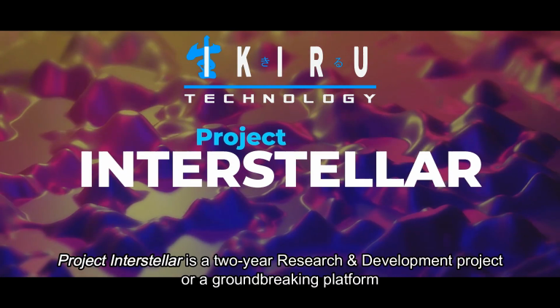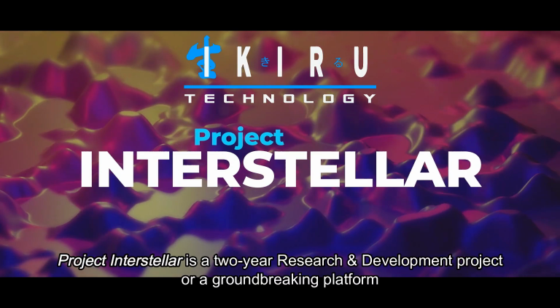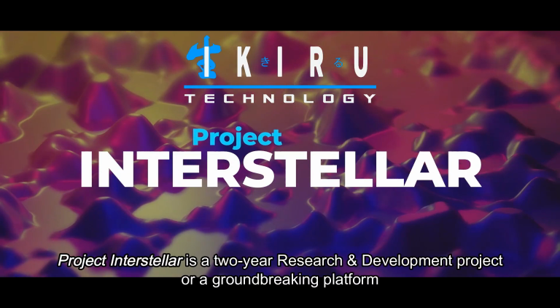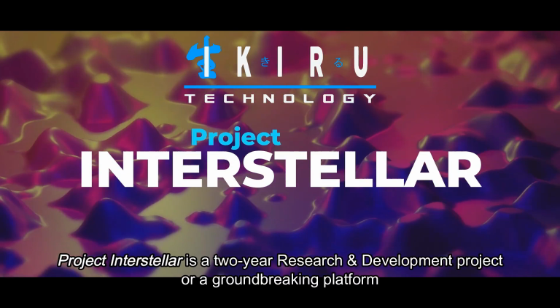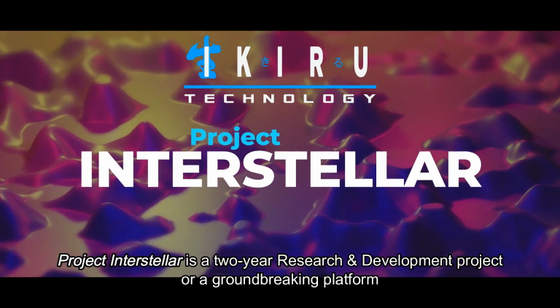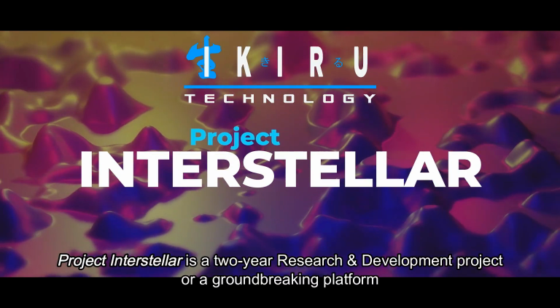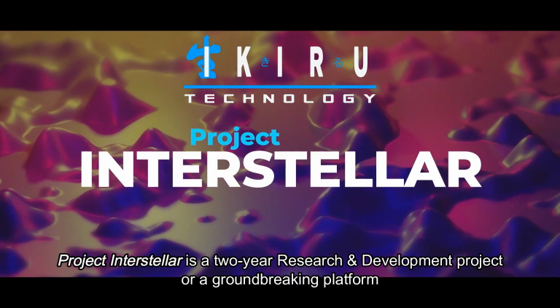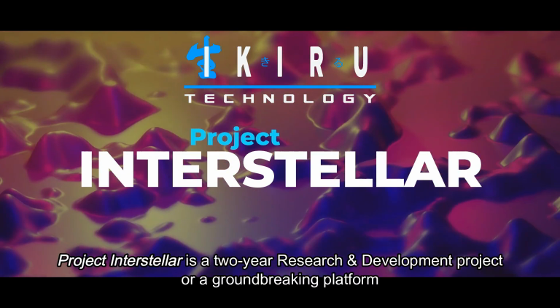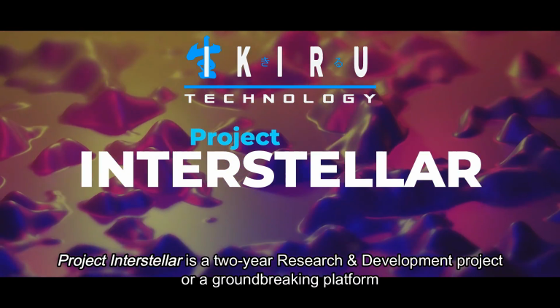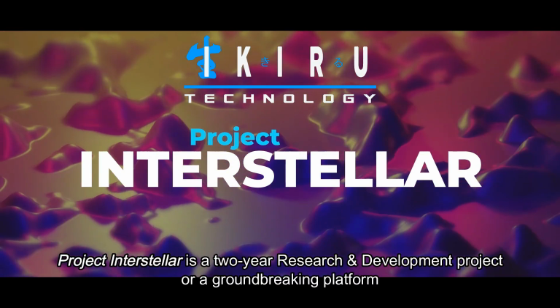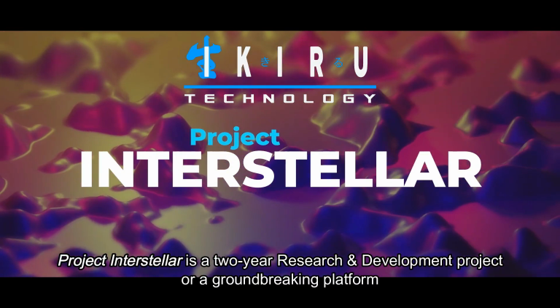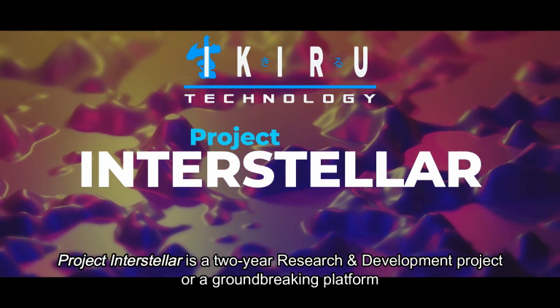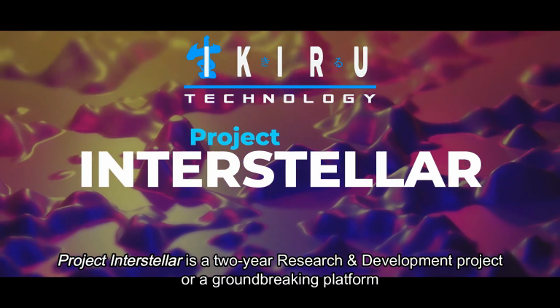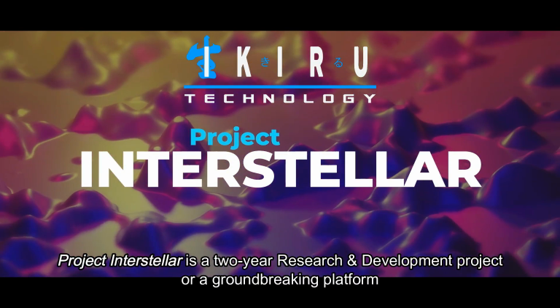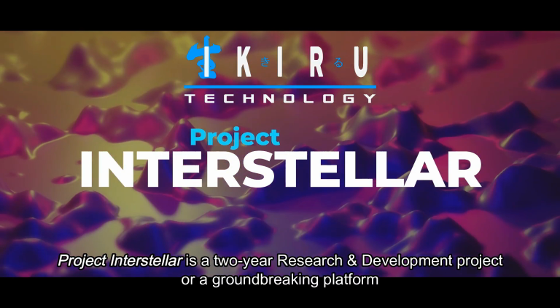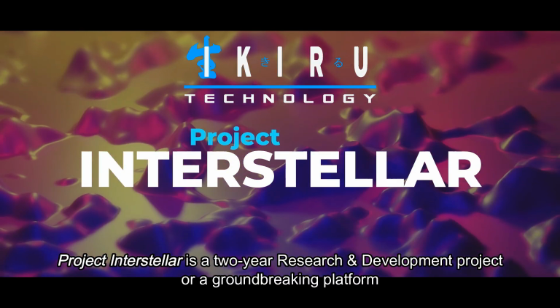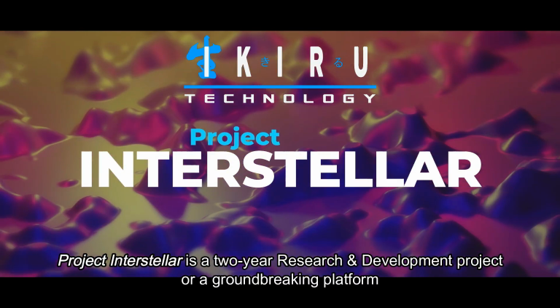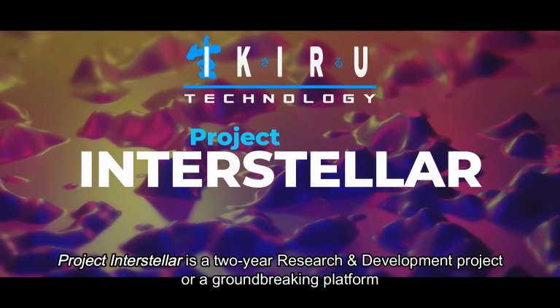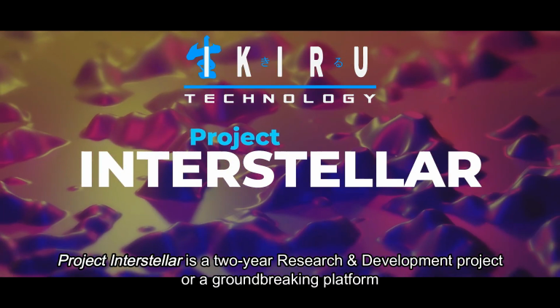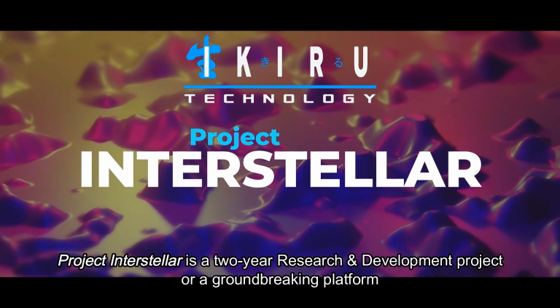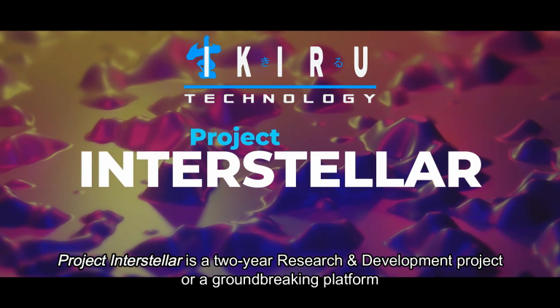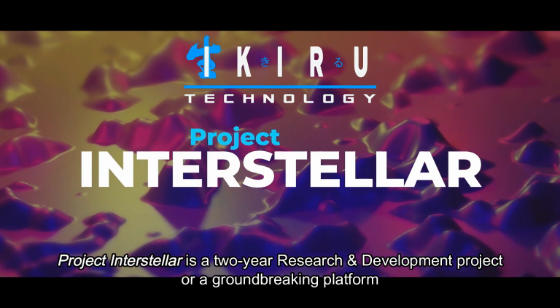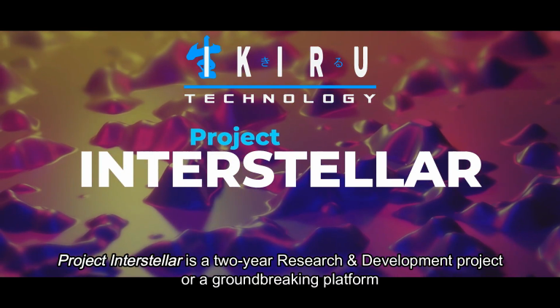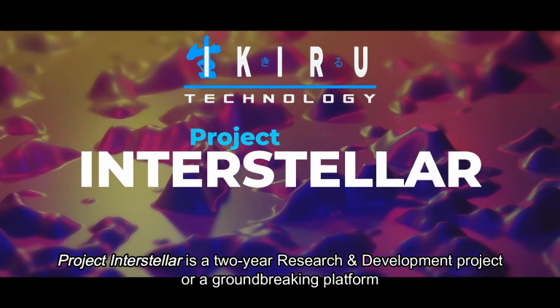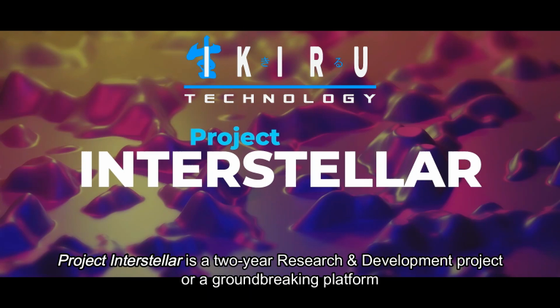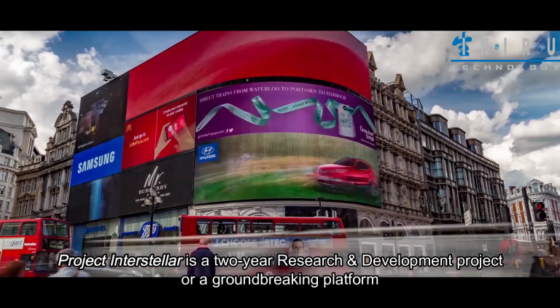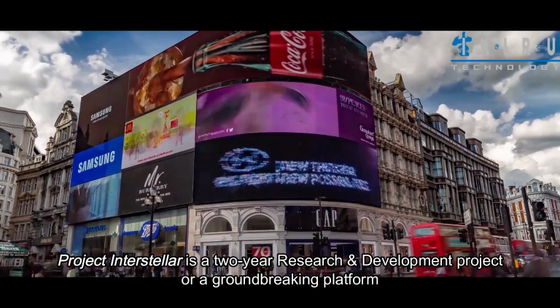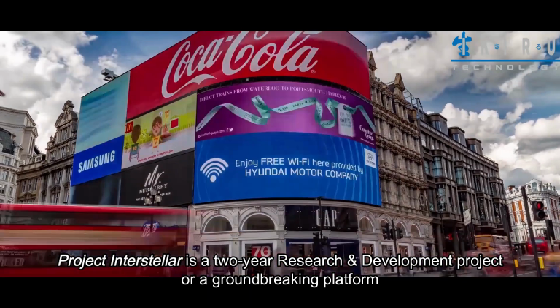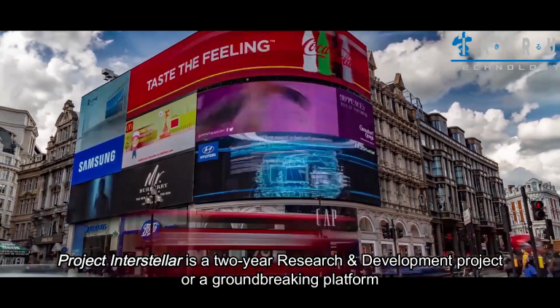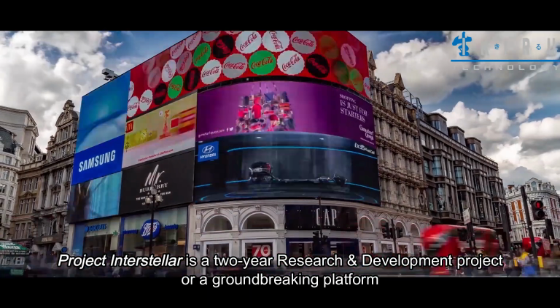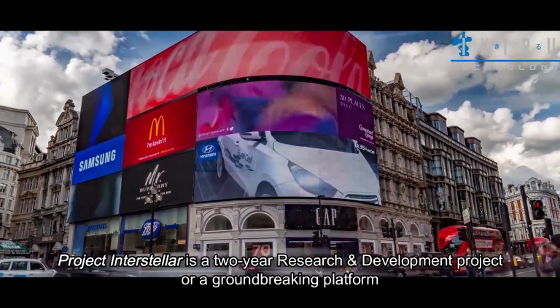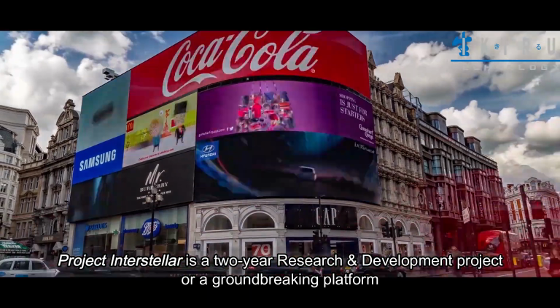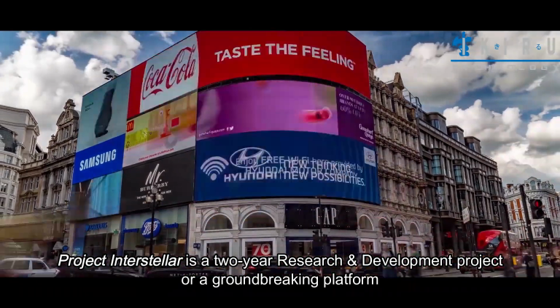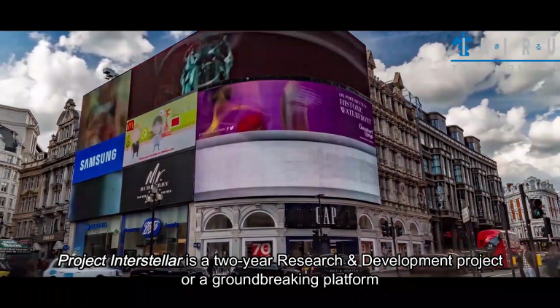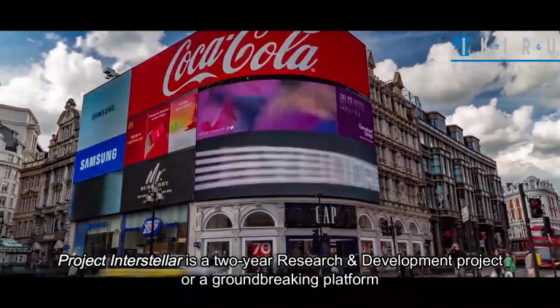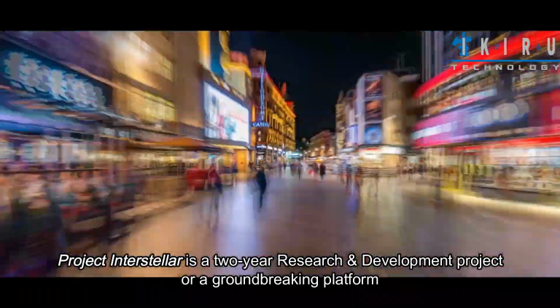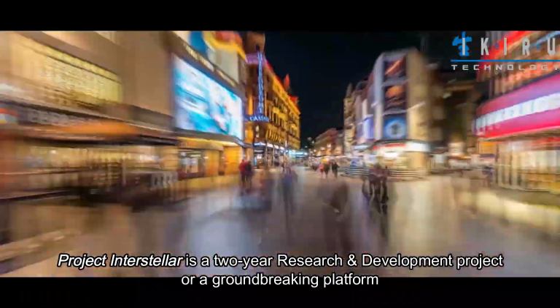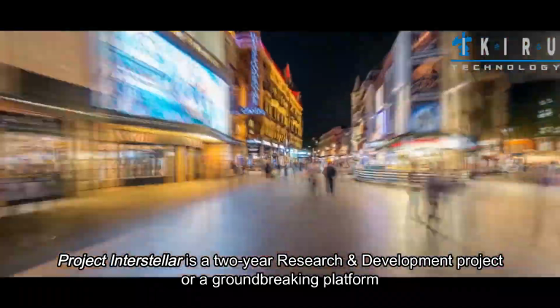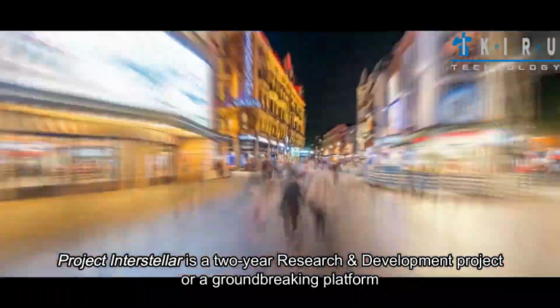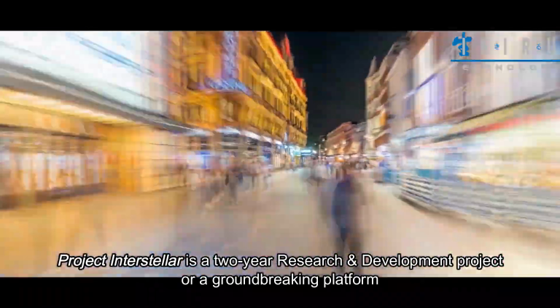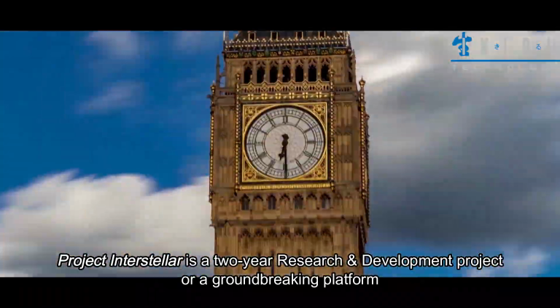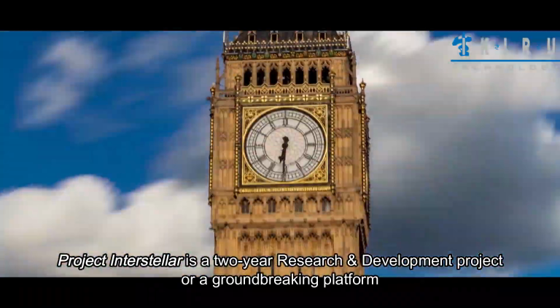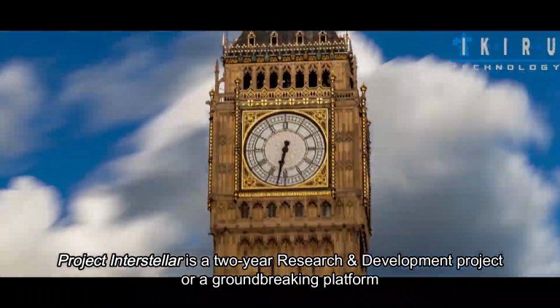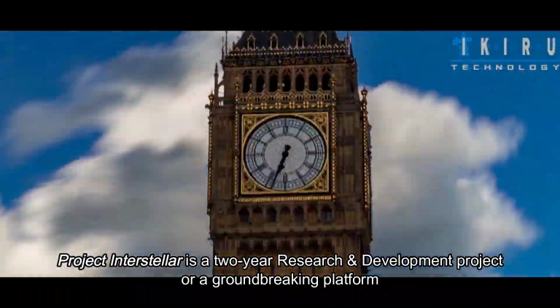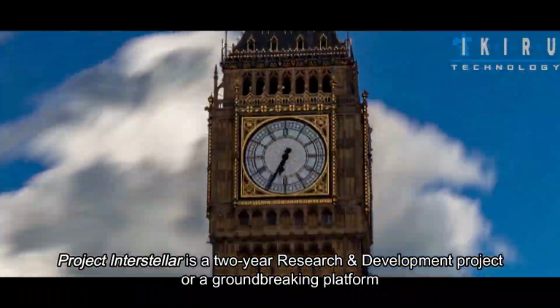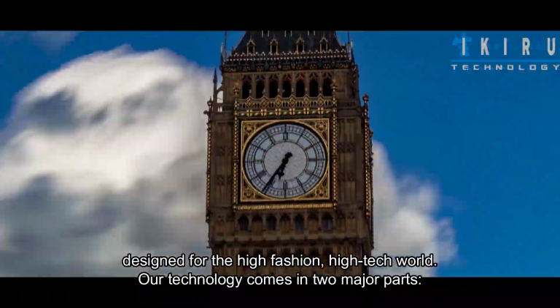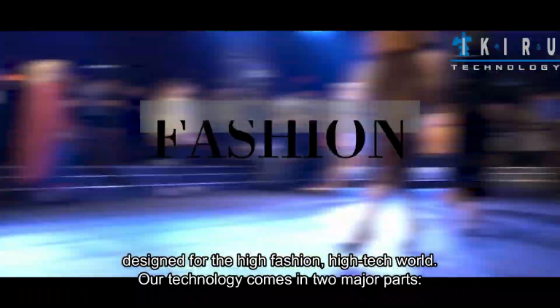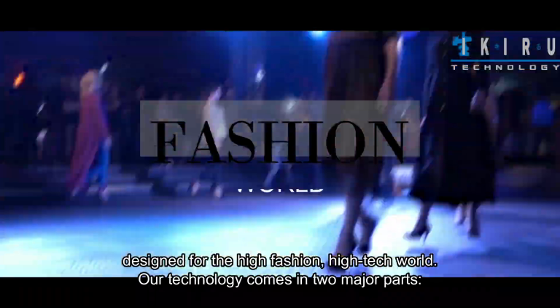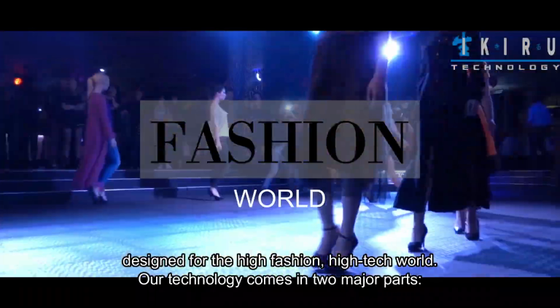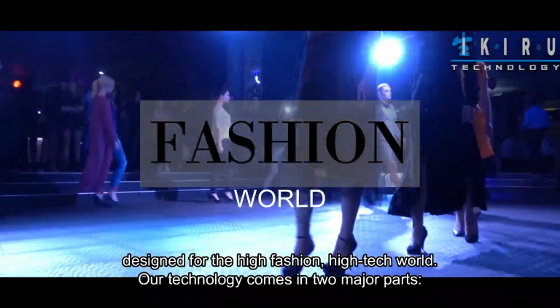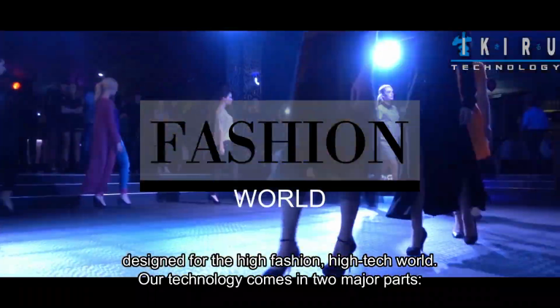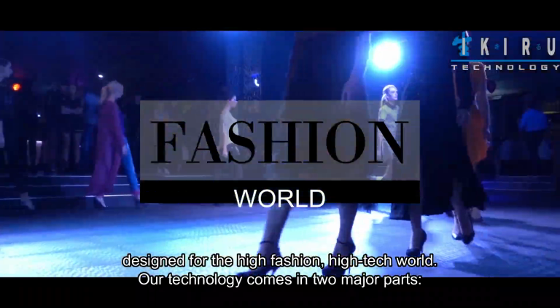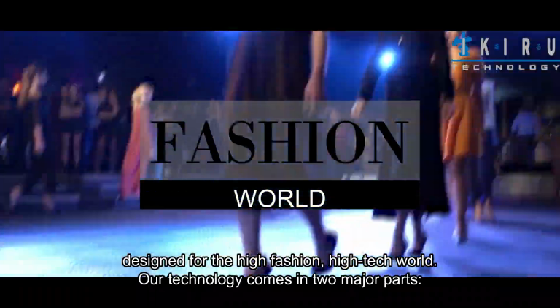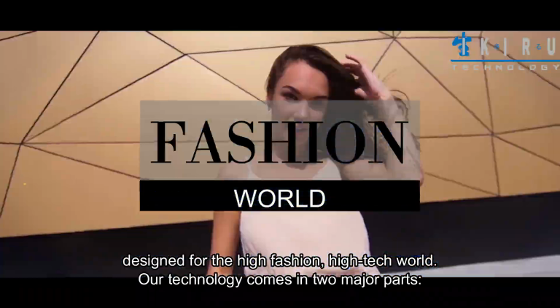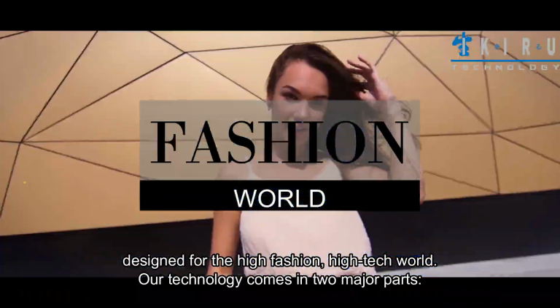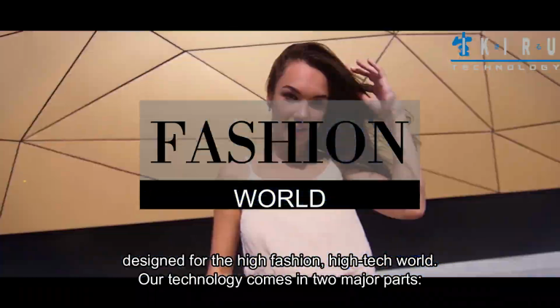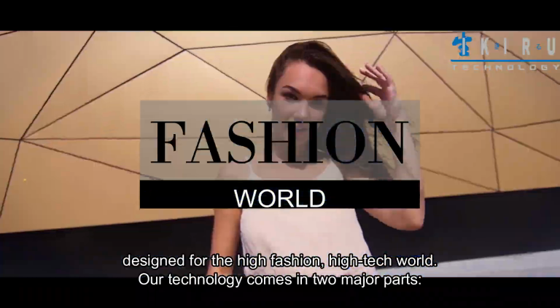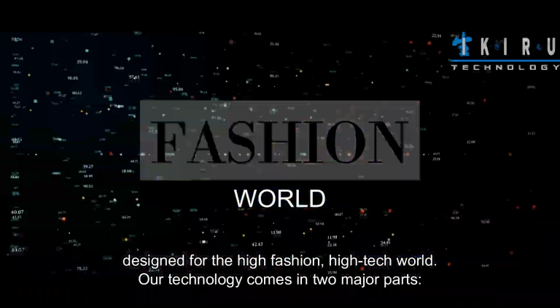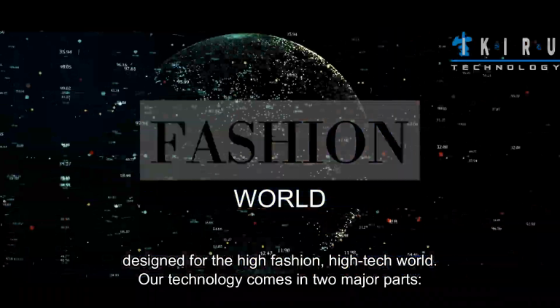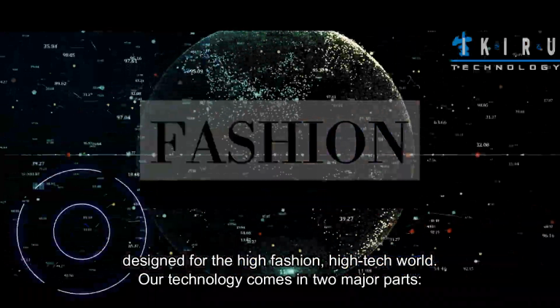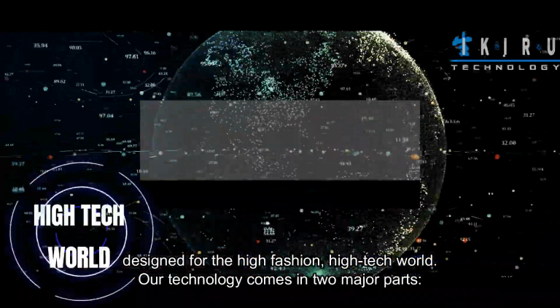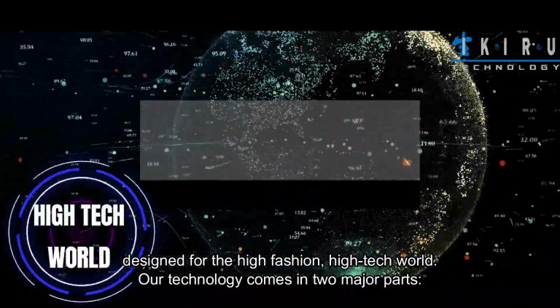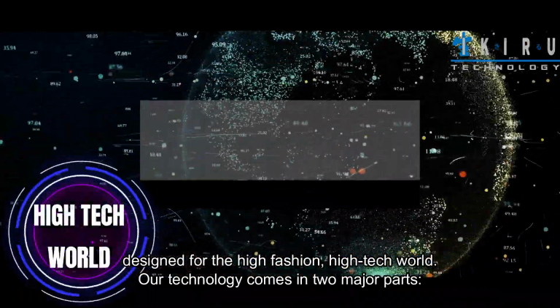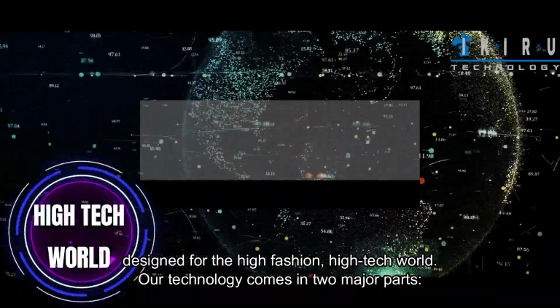Project Interstellar is a two-year research and development project for a groundbreaking platform designed for the high-fashion, high-tech world.